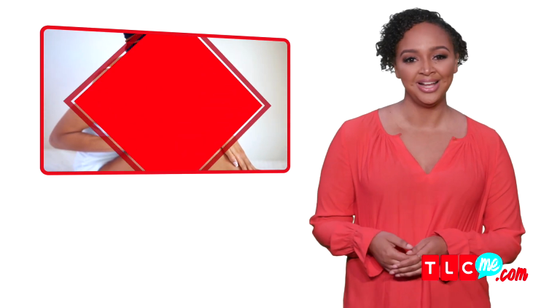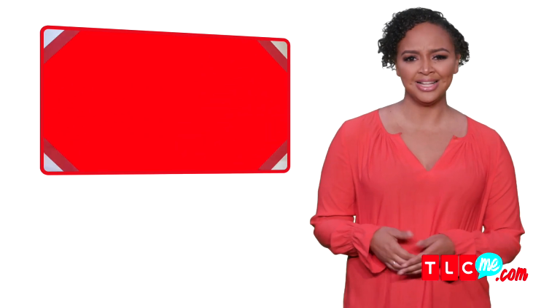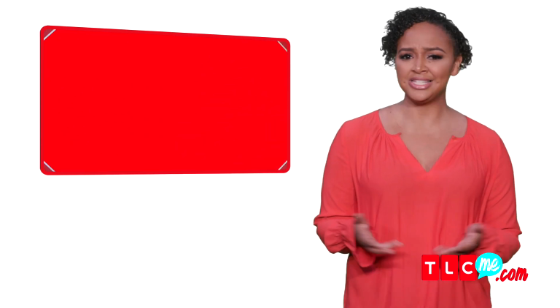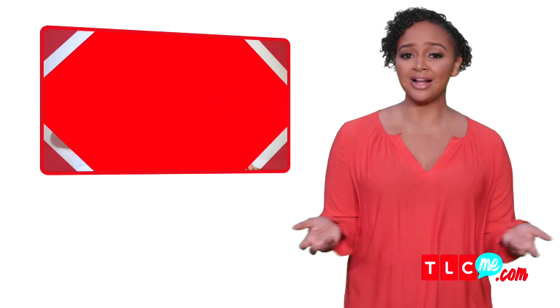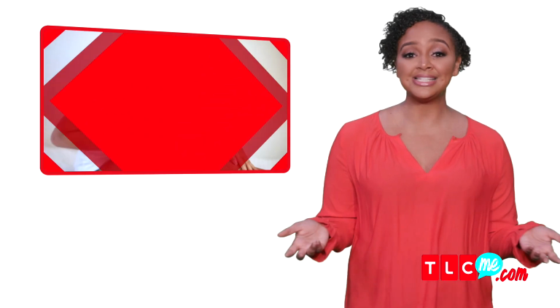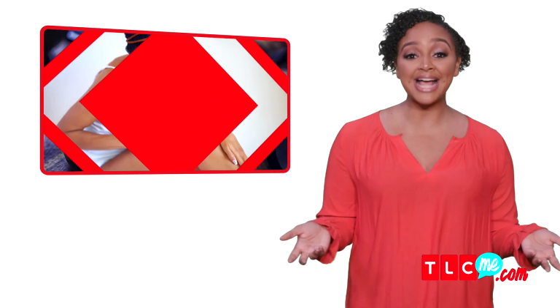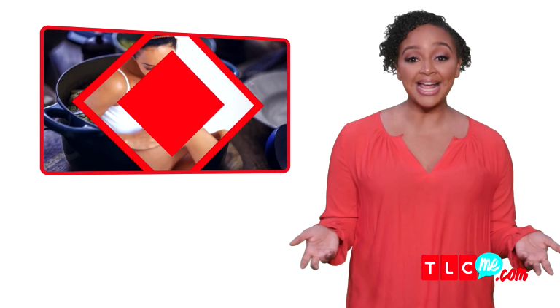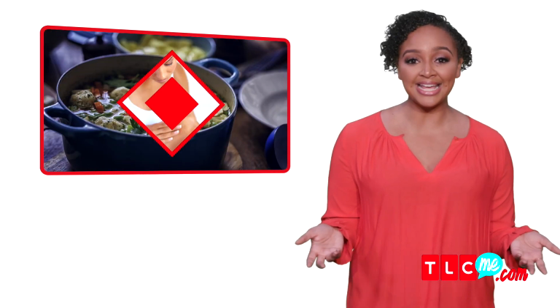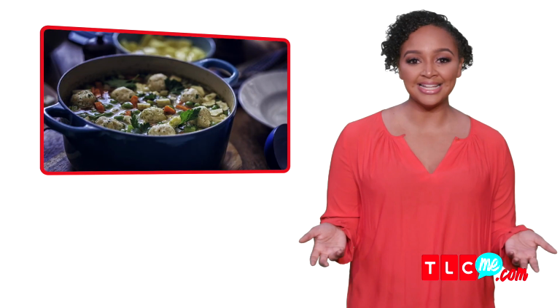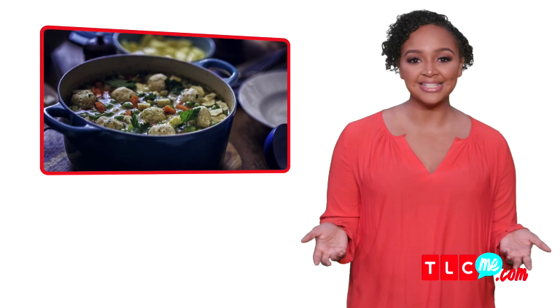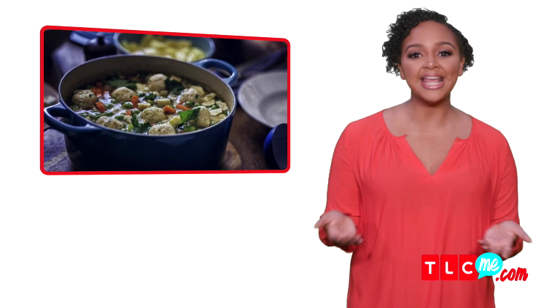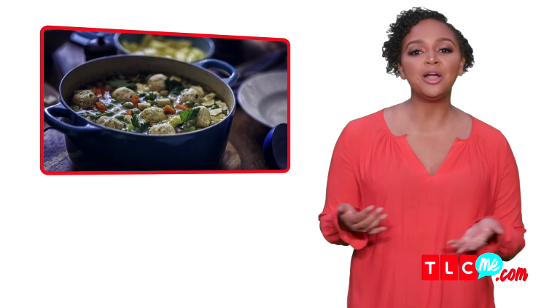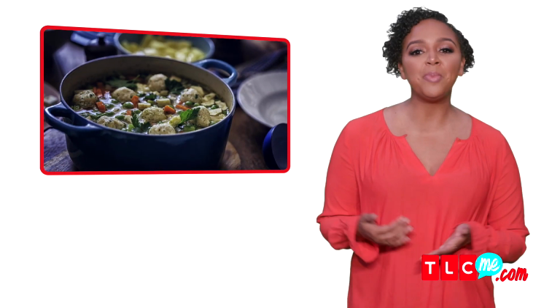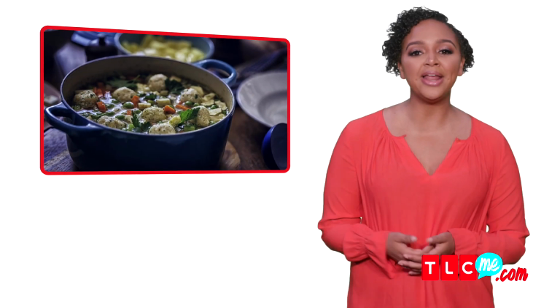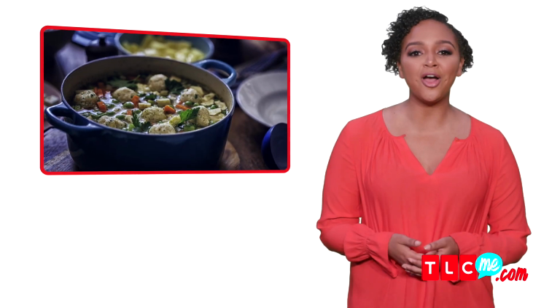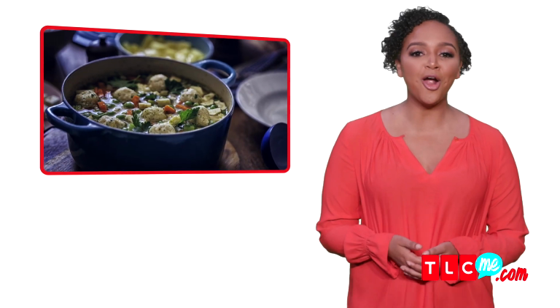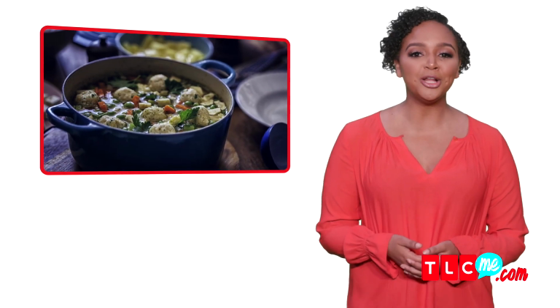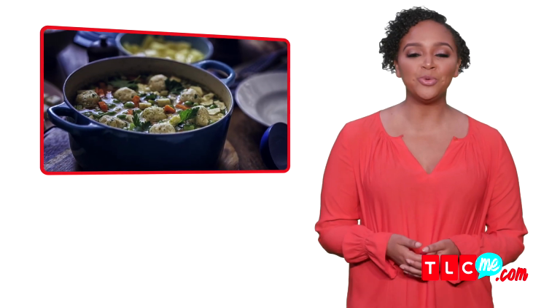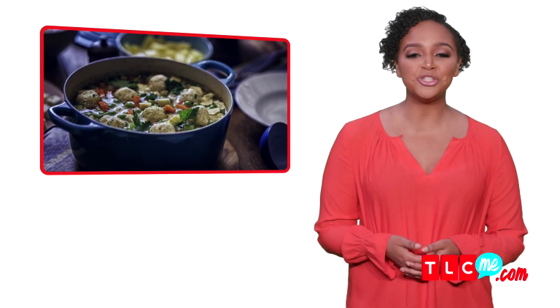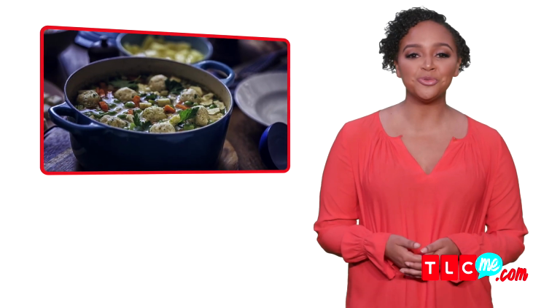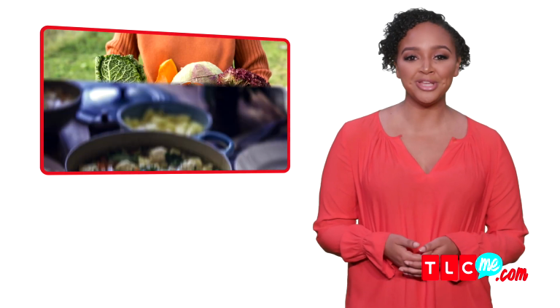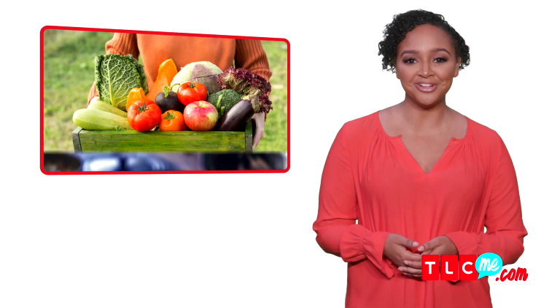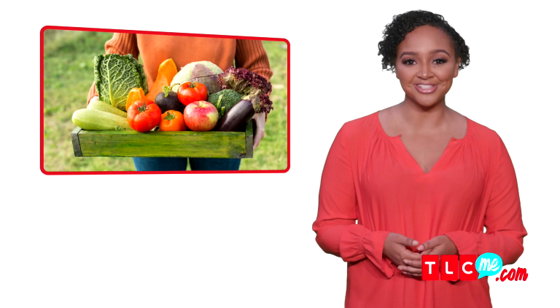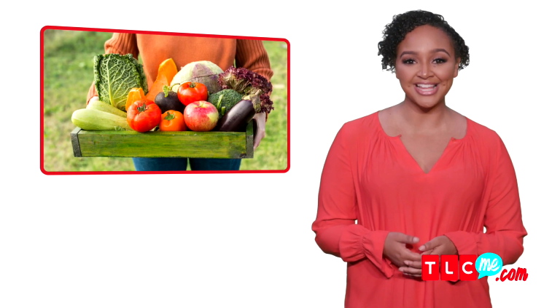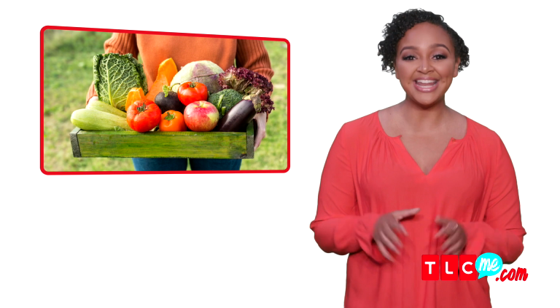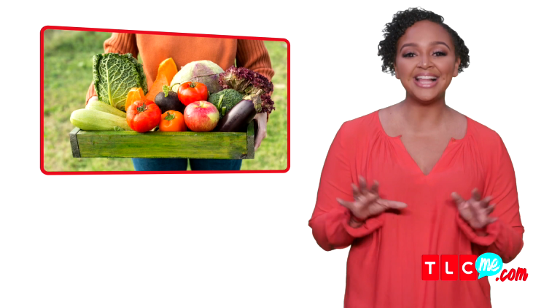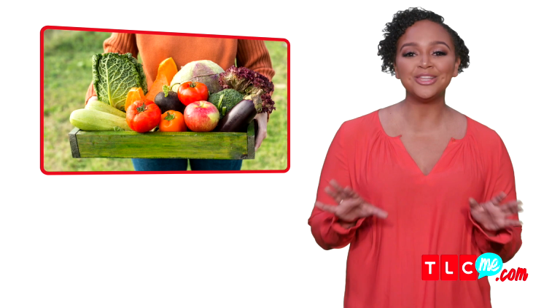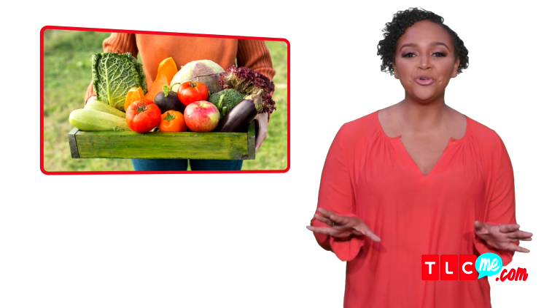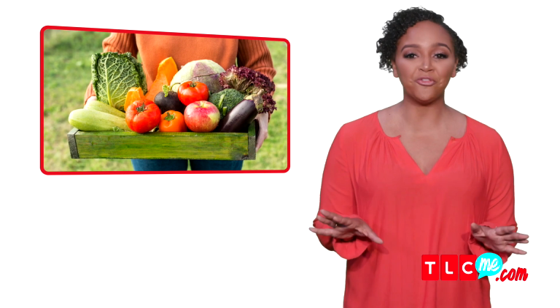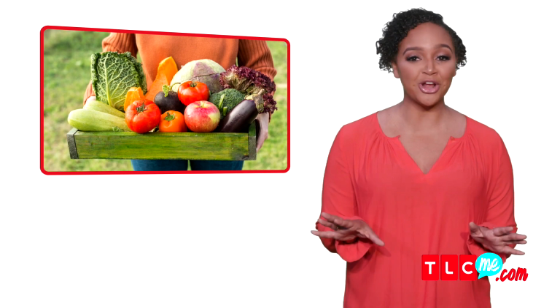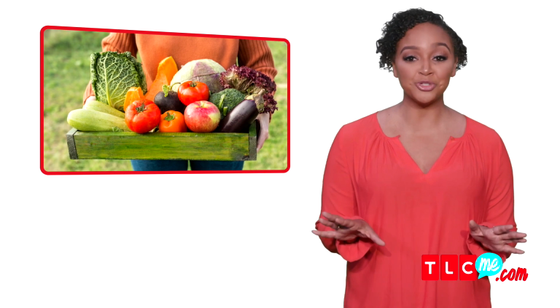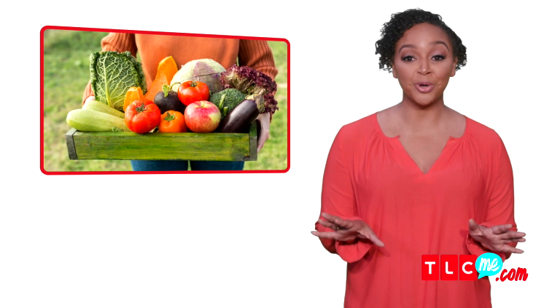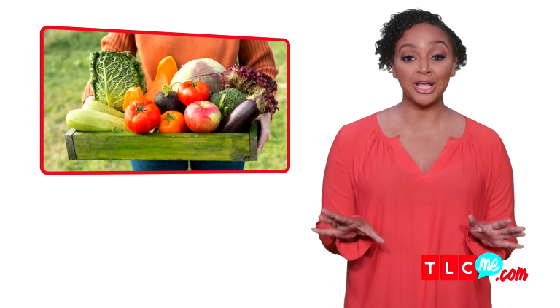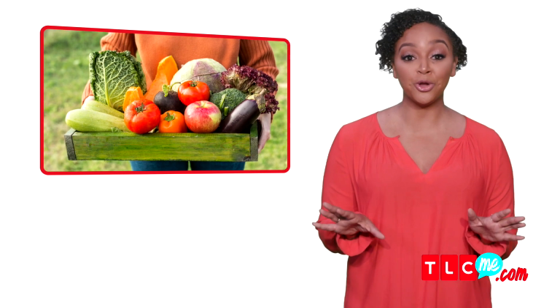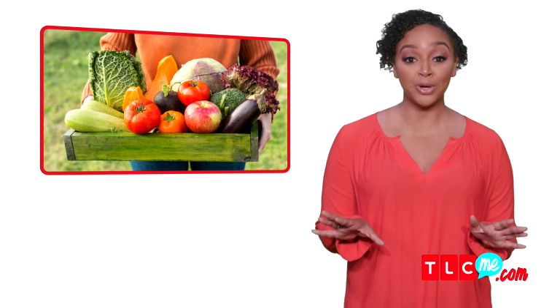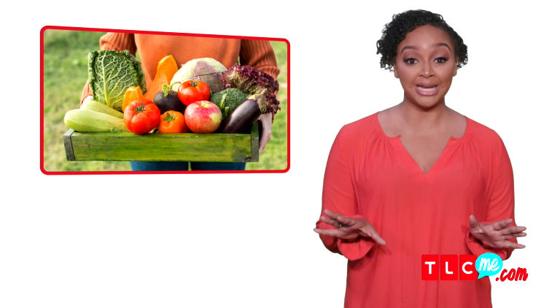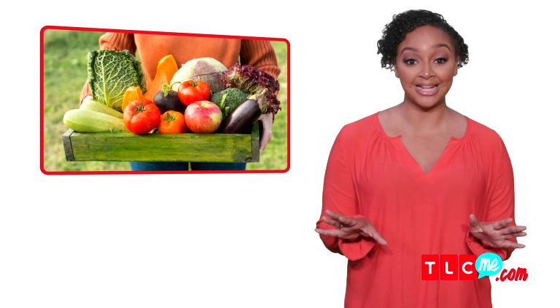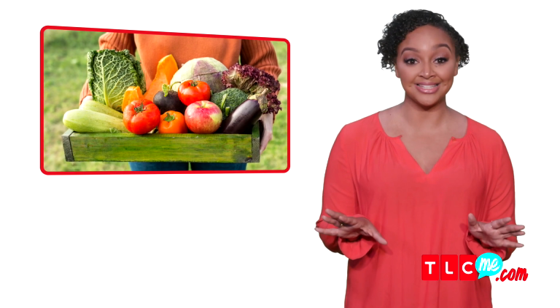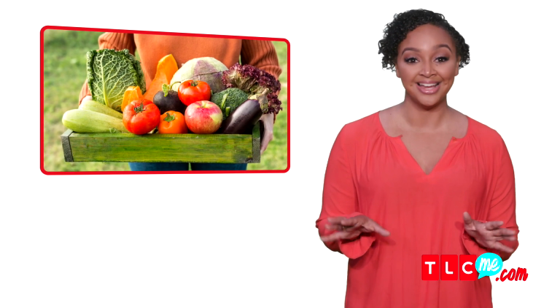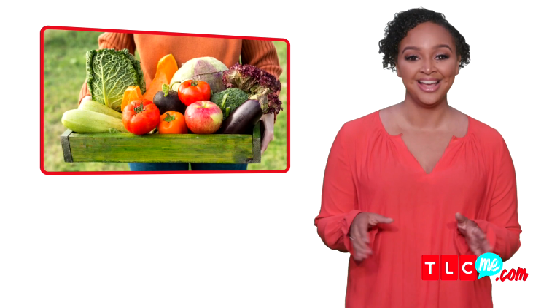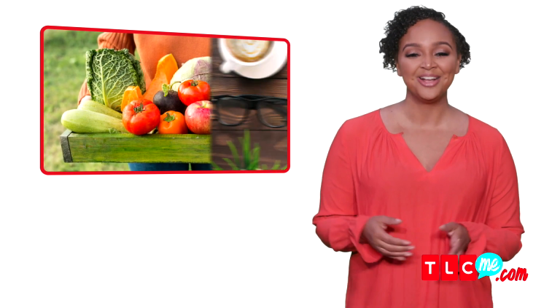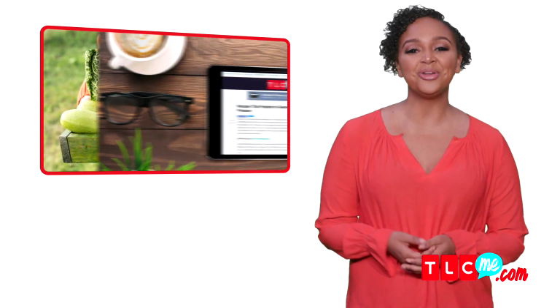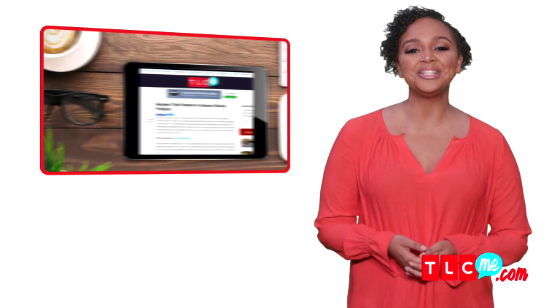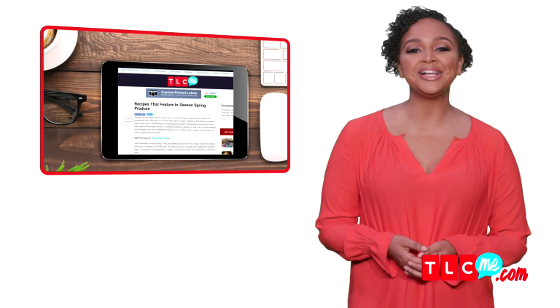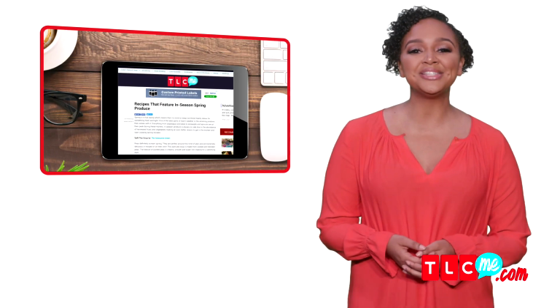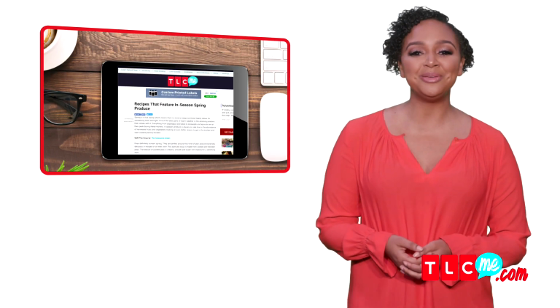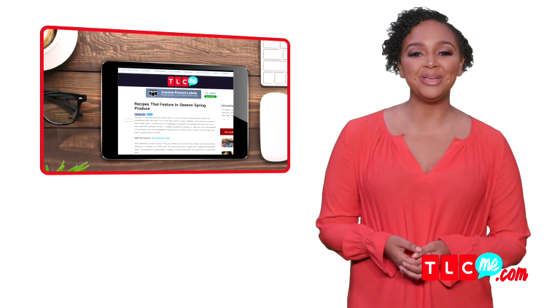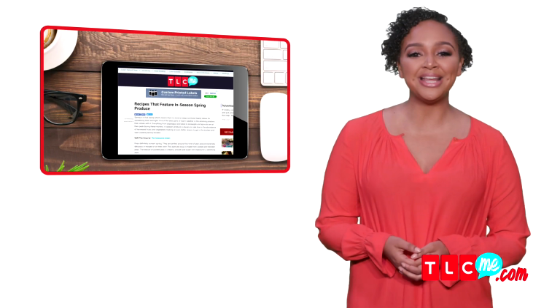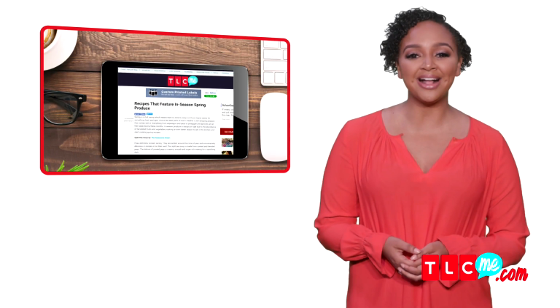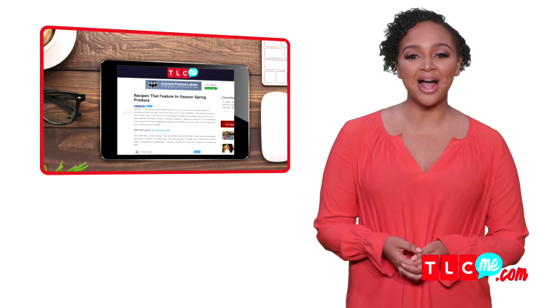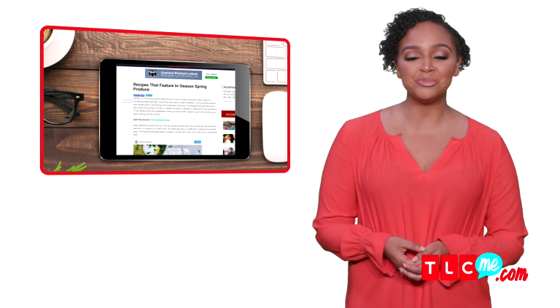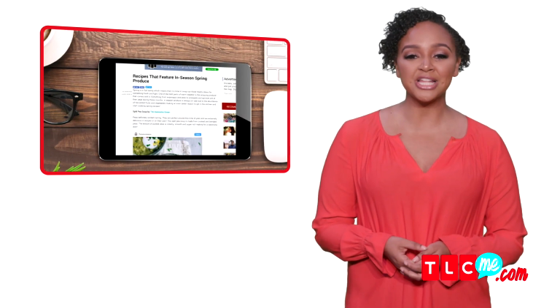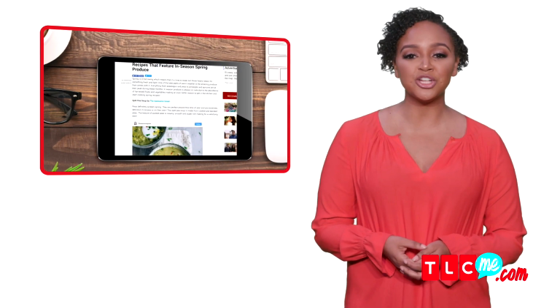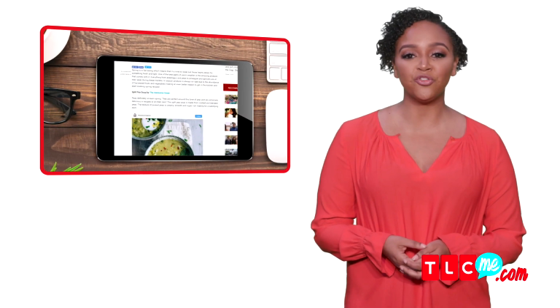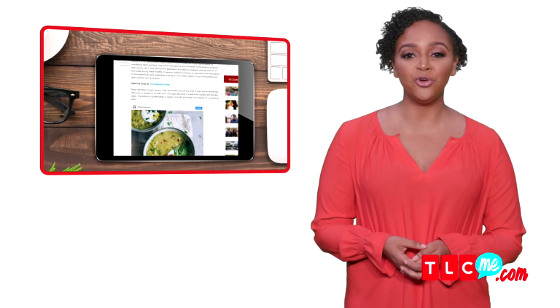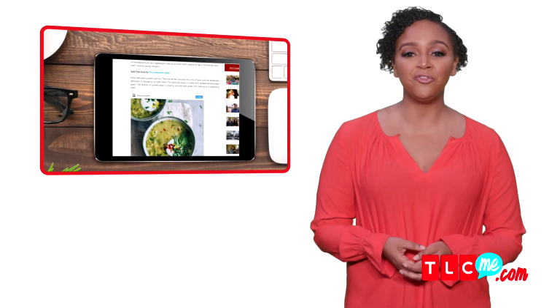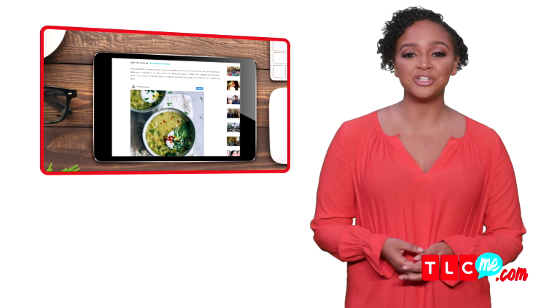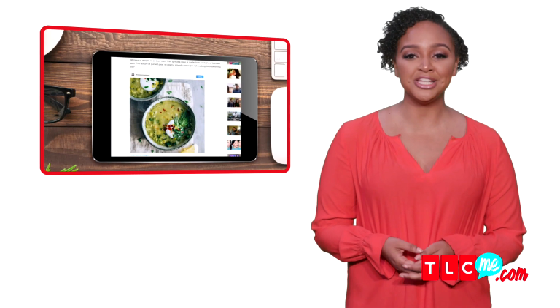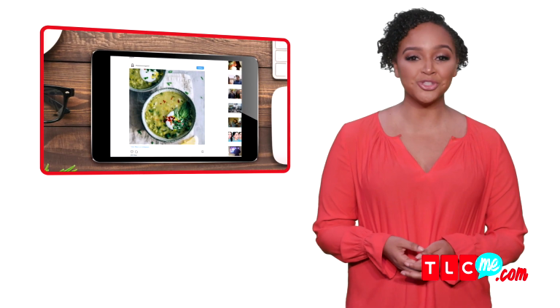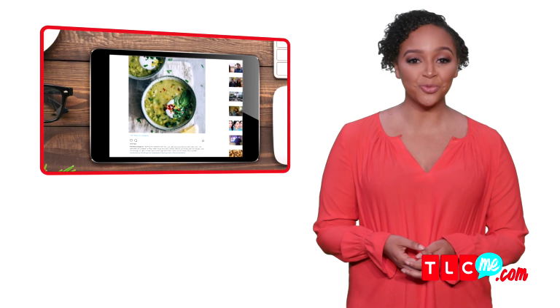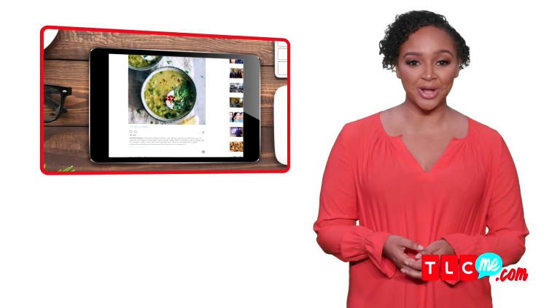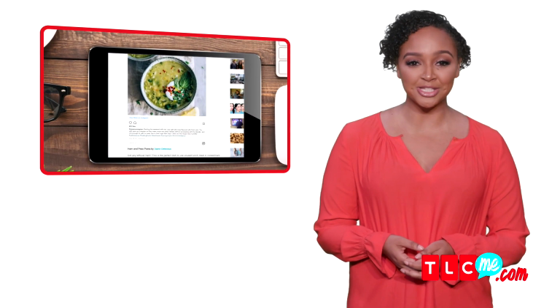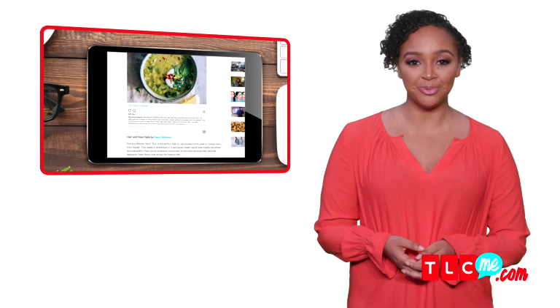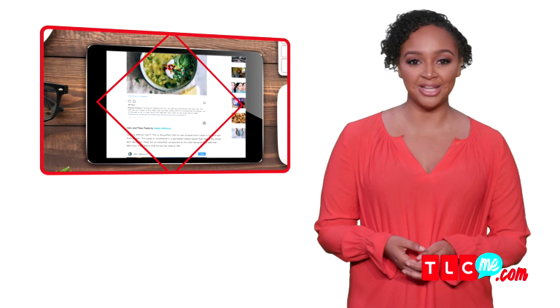Let's talk diet. Say goodbye to hearty winter meals and hello to fresh spring ingredients. Go to tlcme.com/food for seasonal recipes.